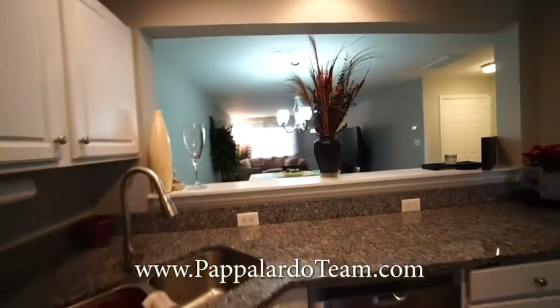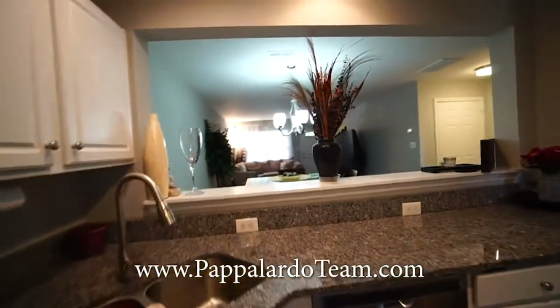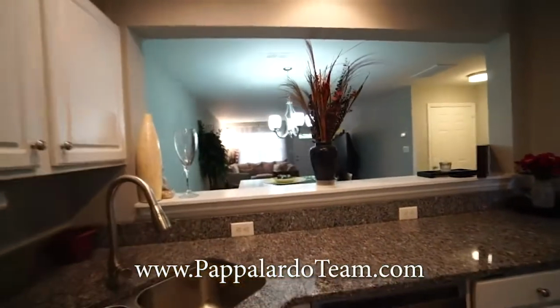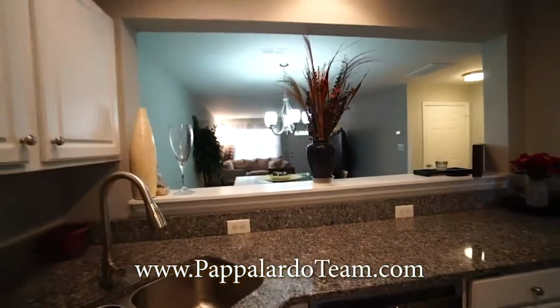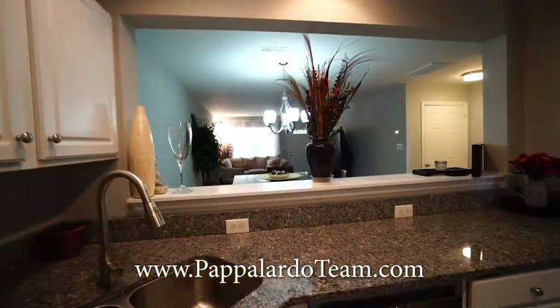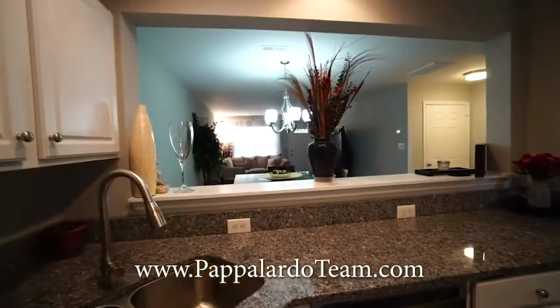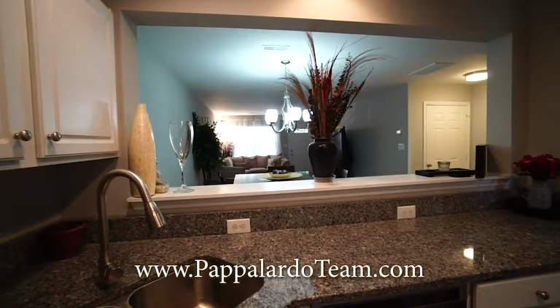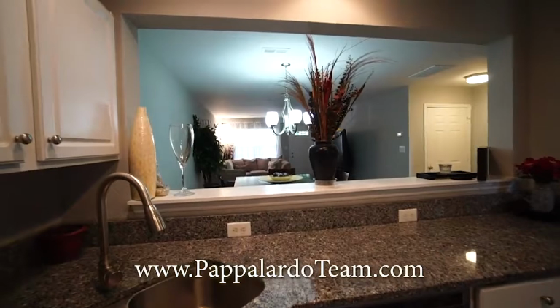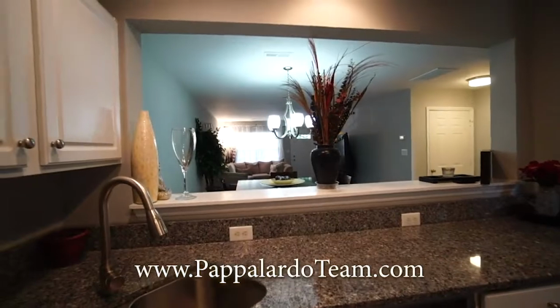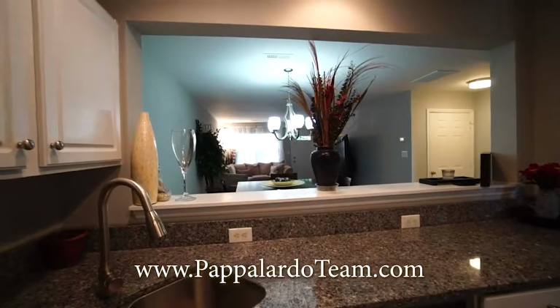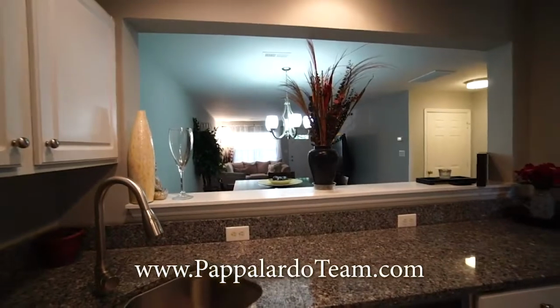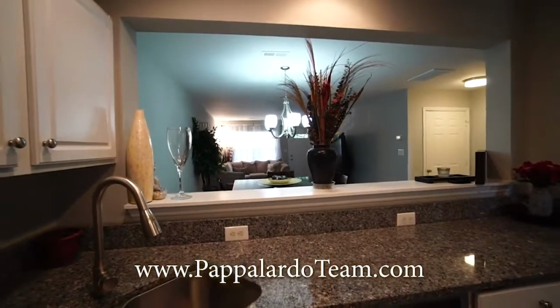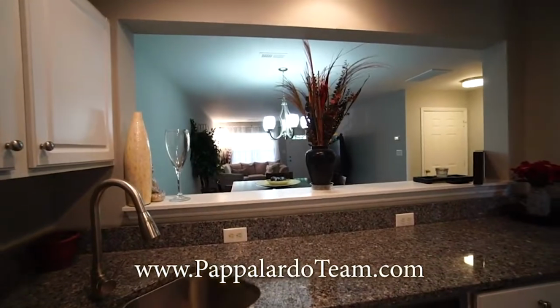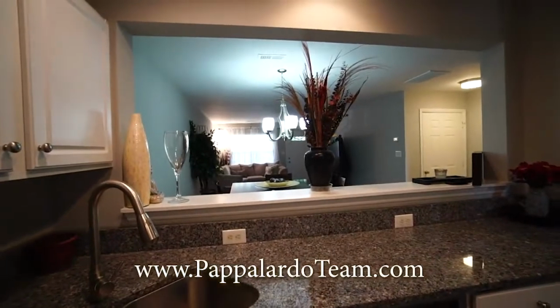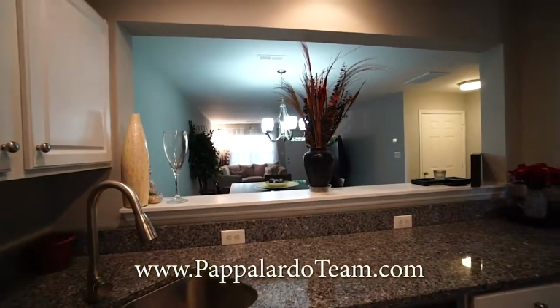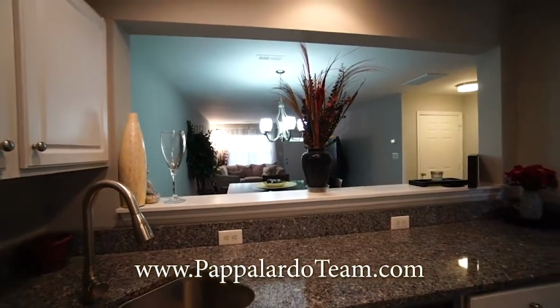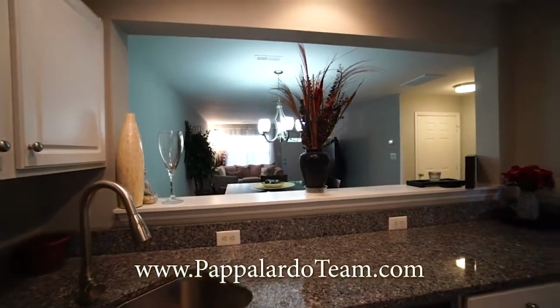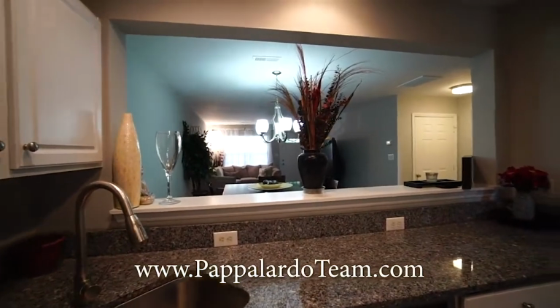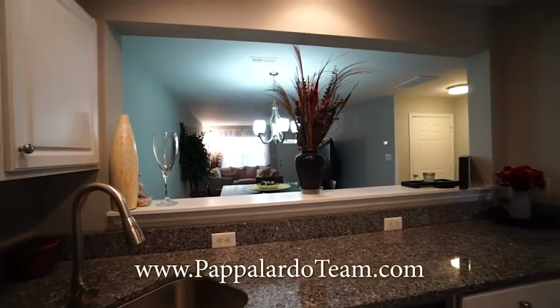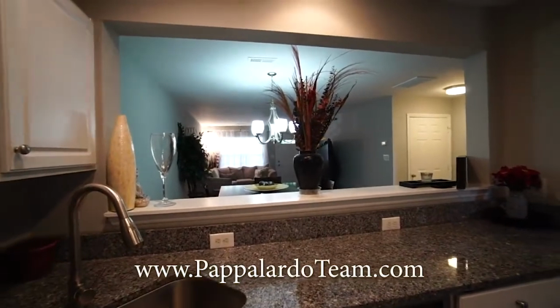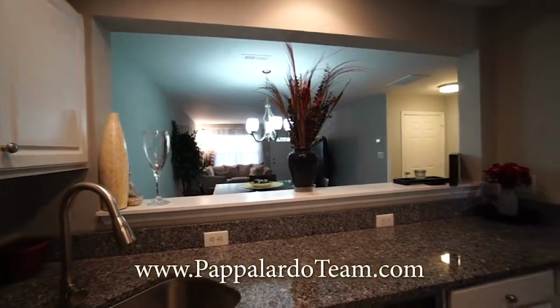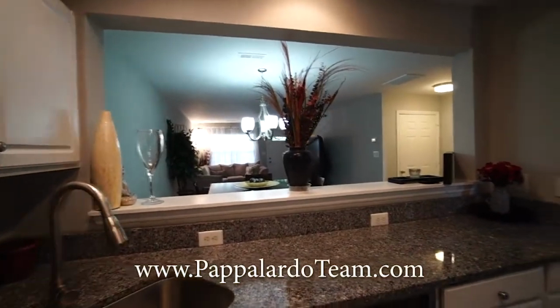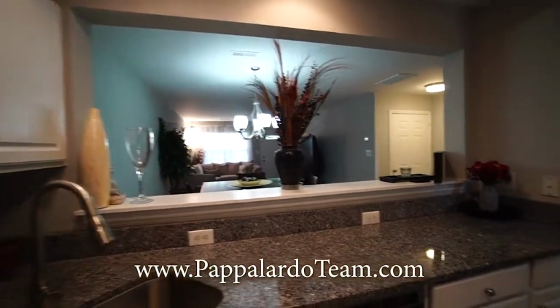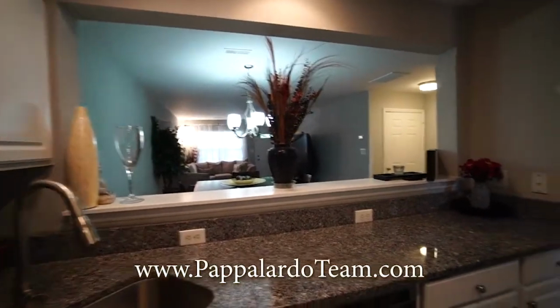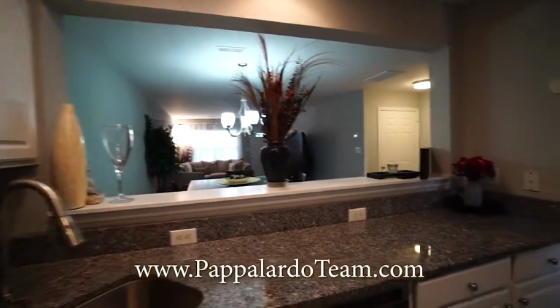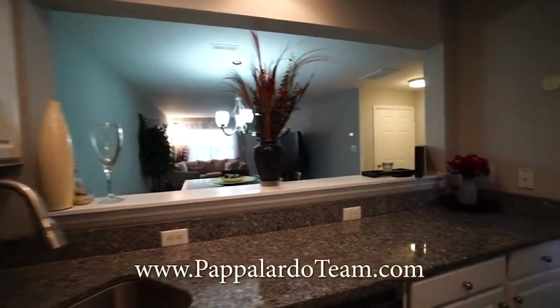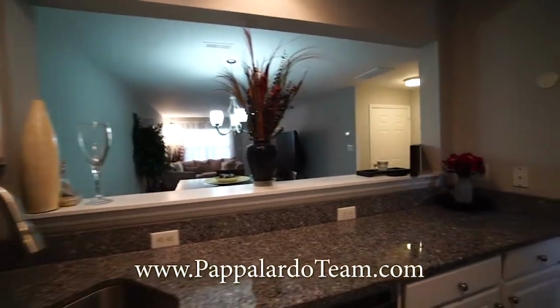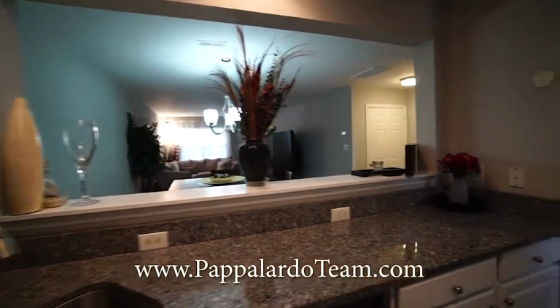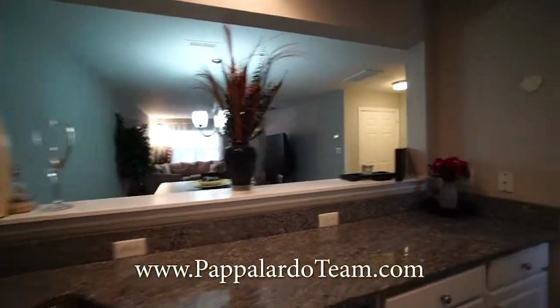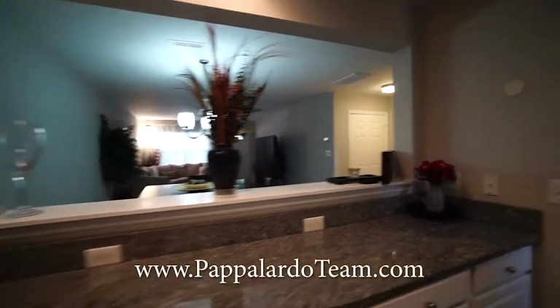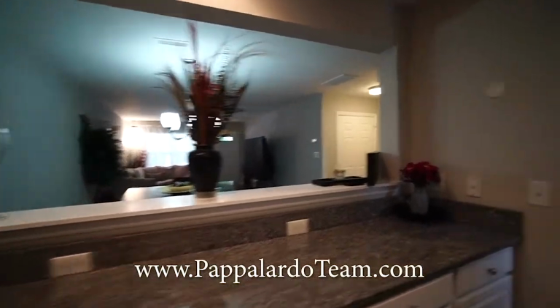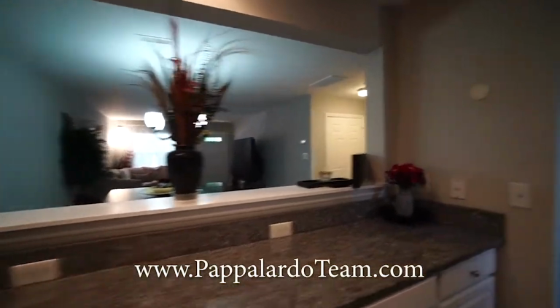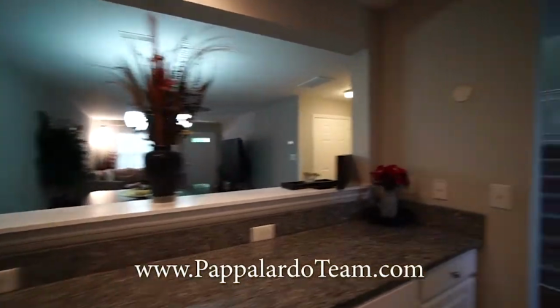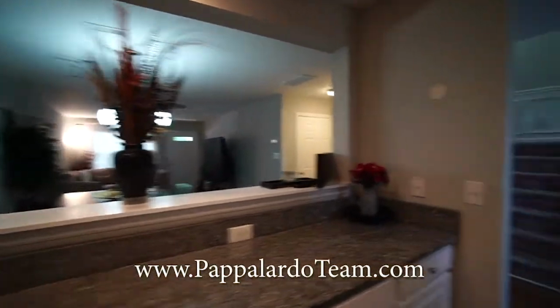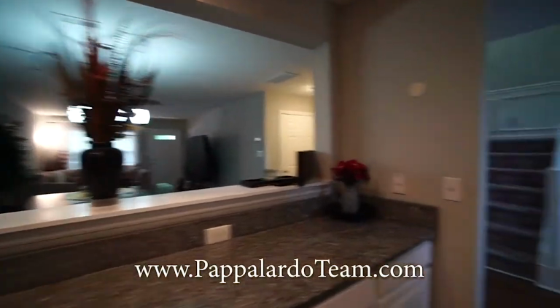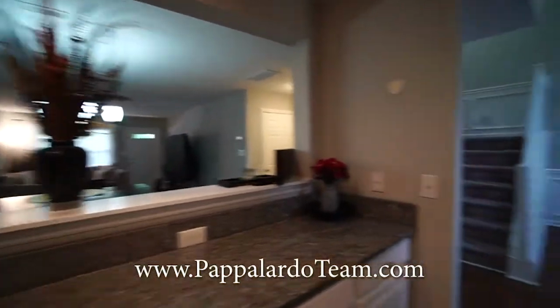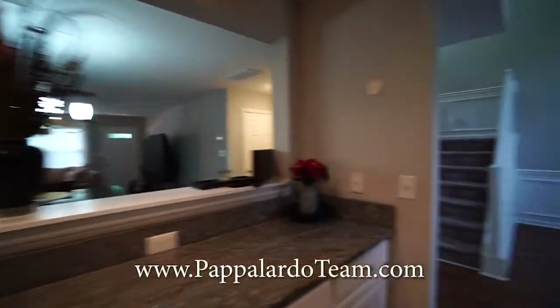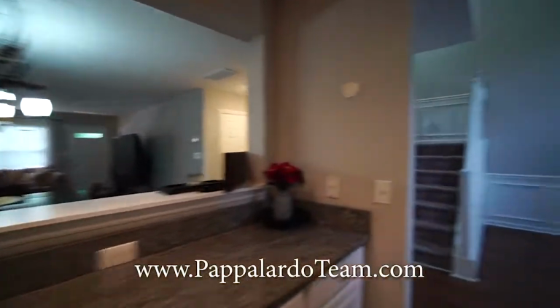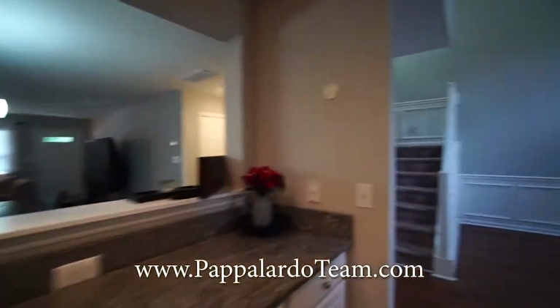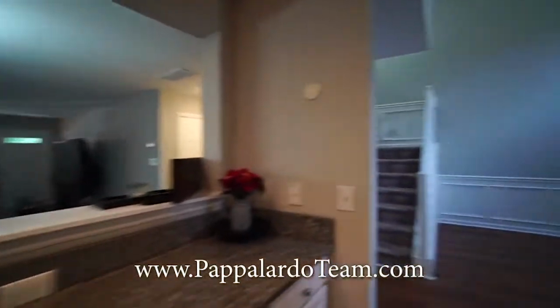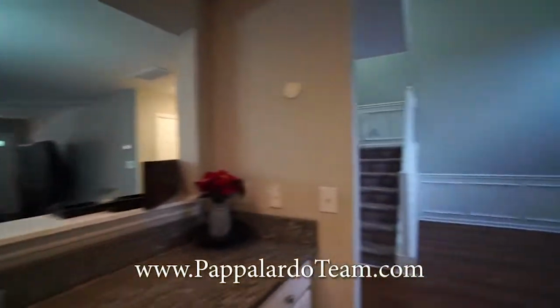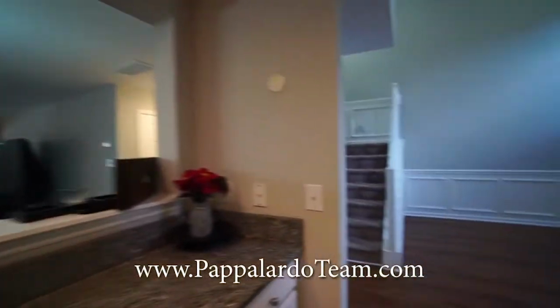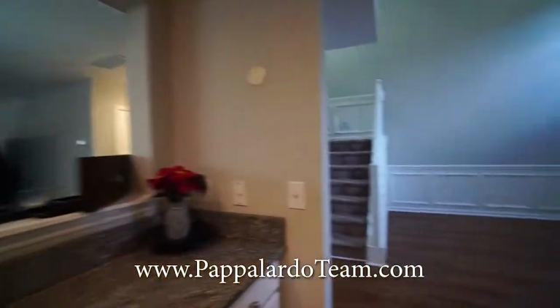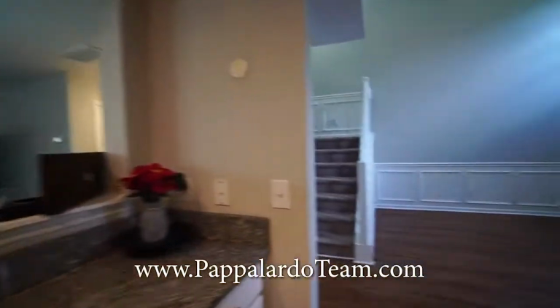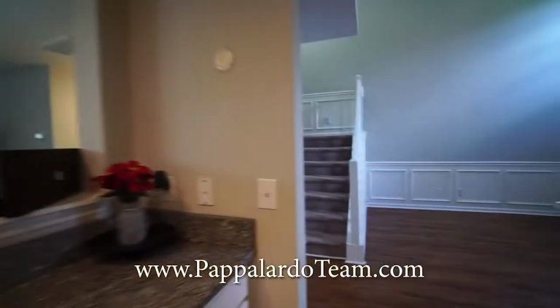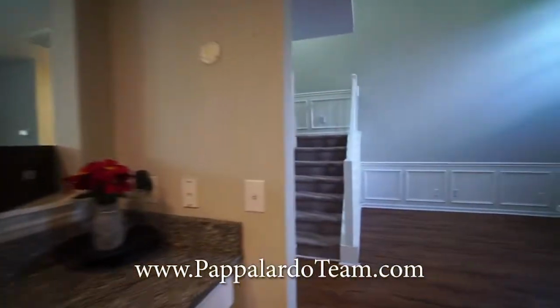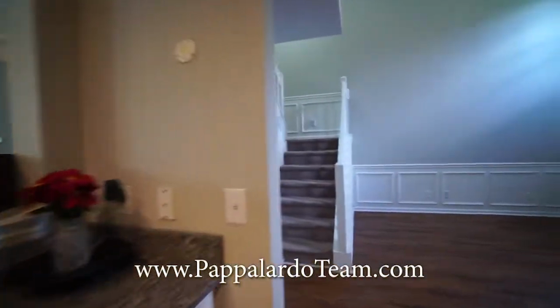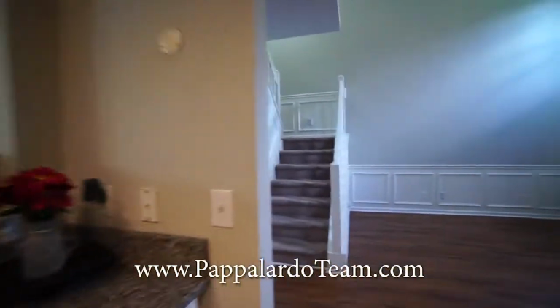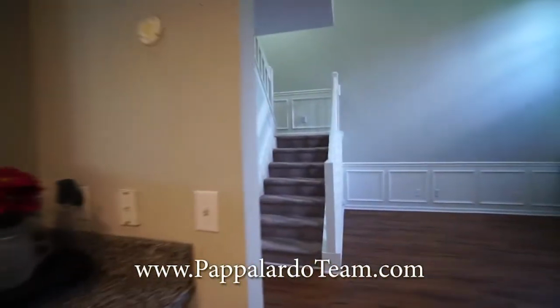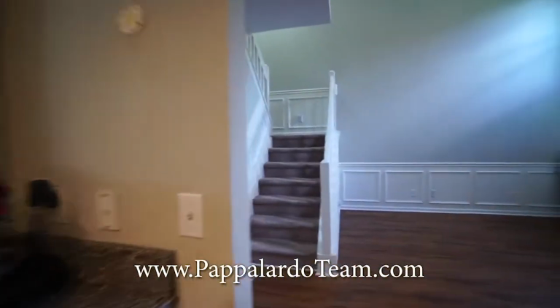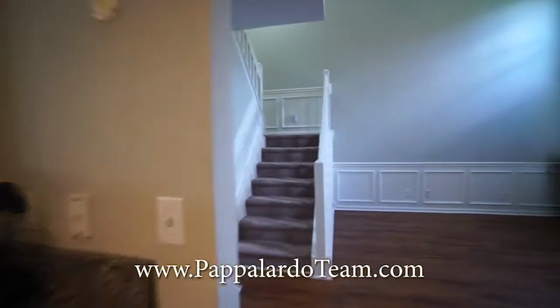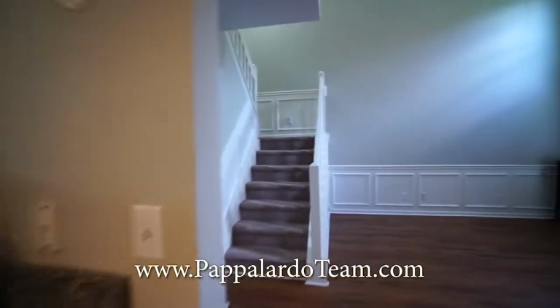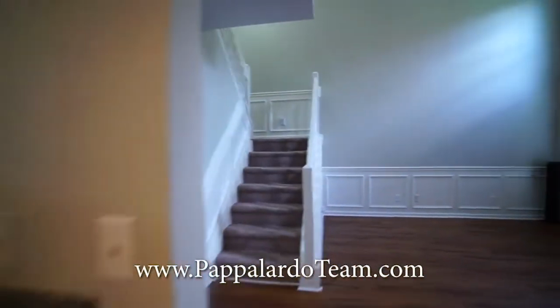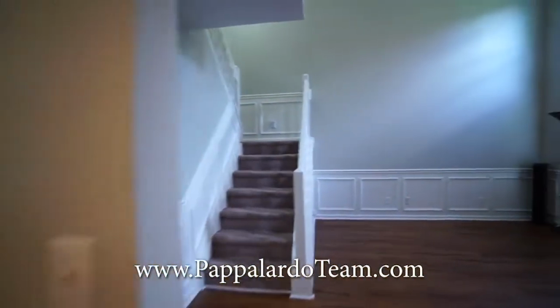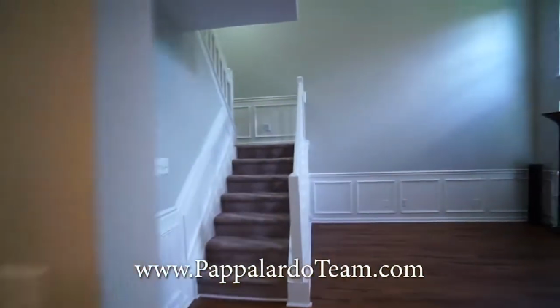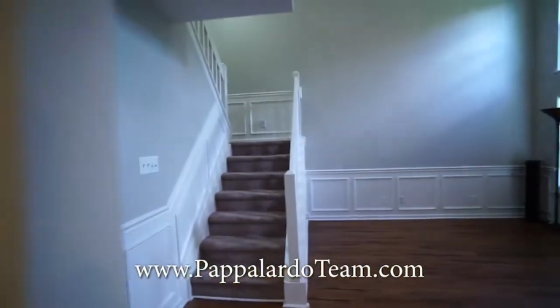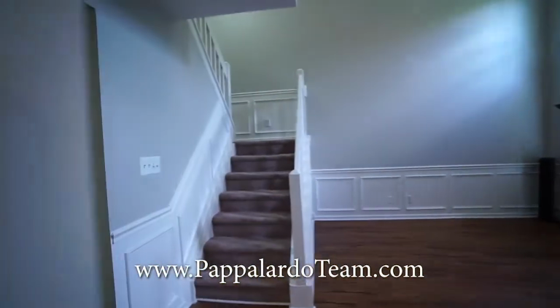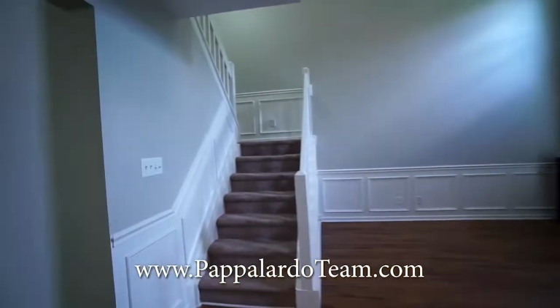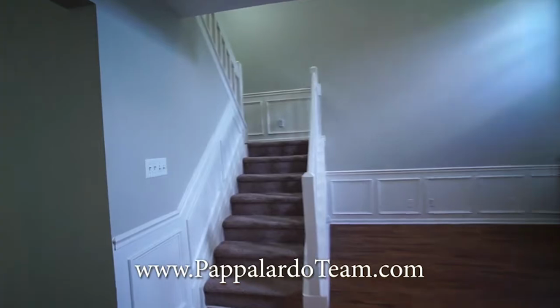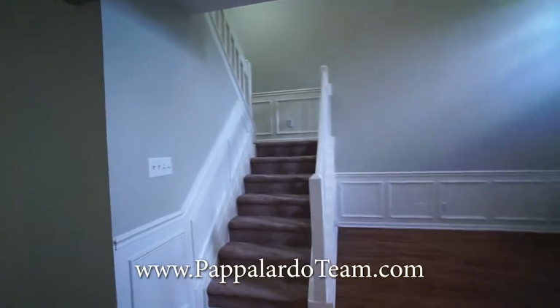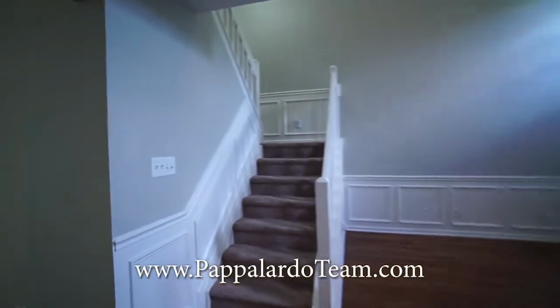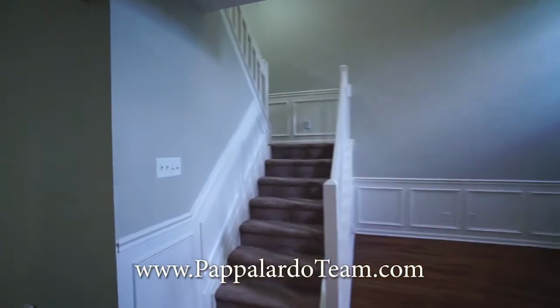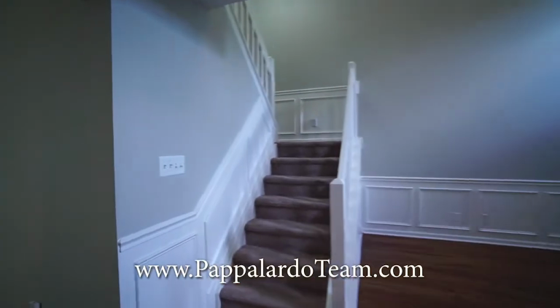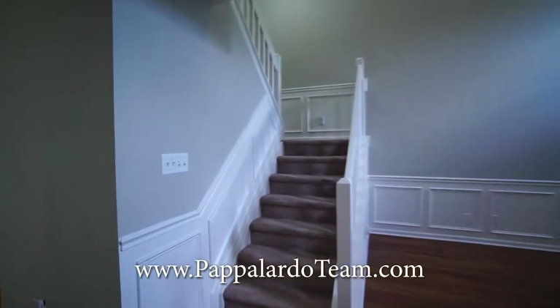Again, you can see the view looking toward the front door into the living room. Now let's go check out the bedrooms.